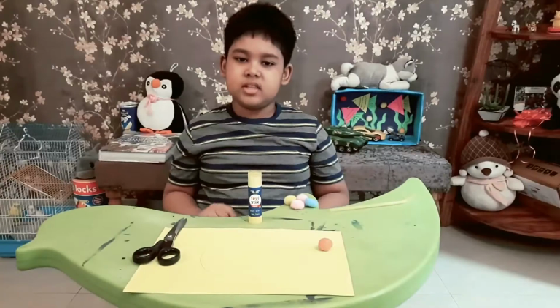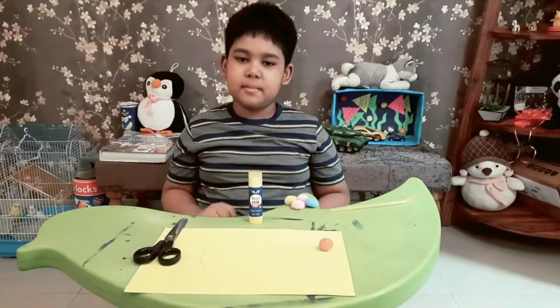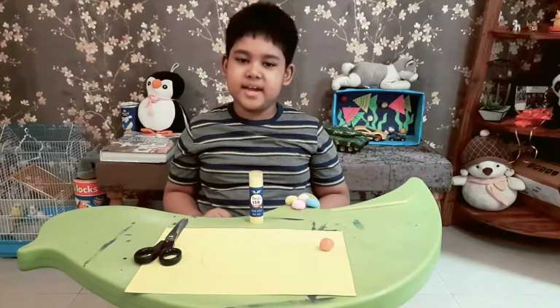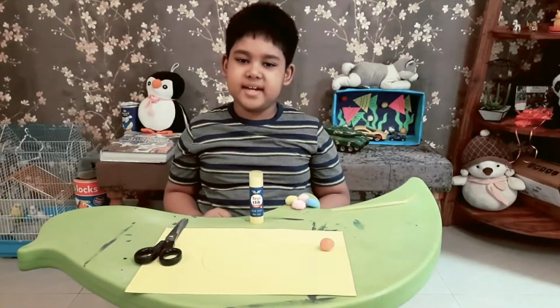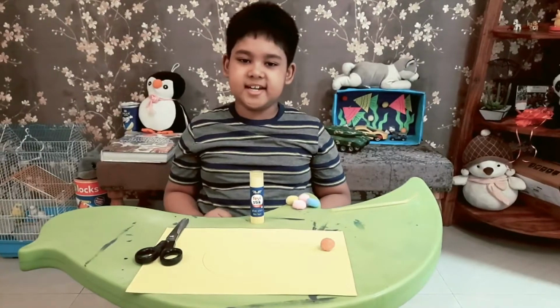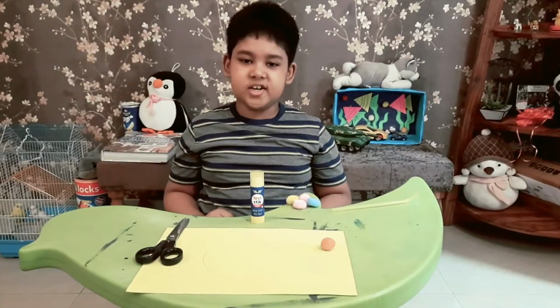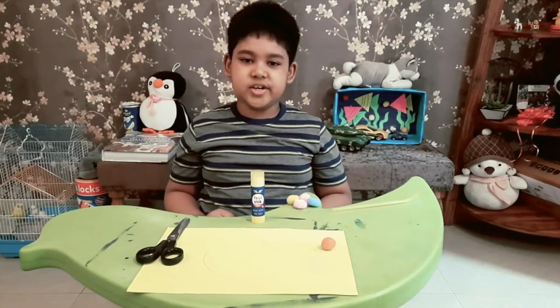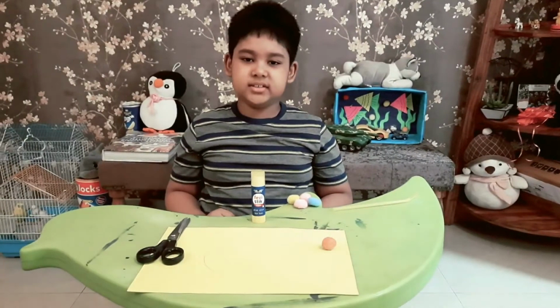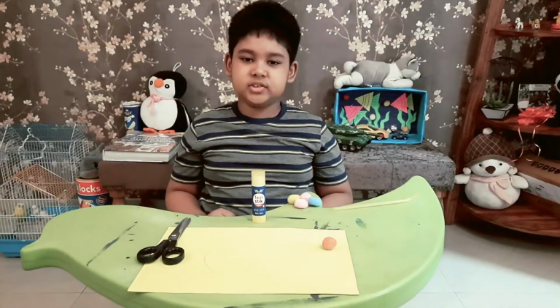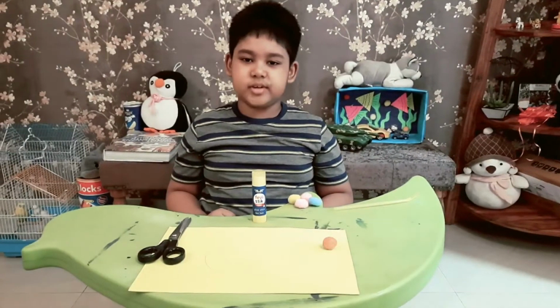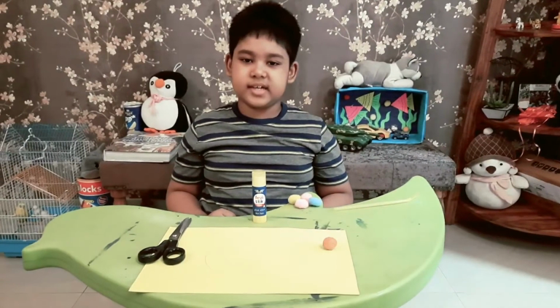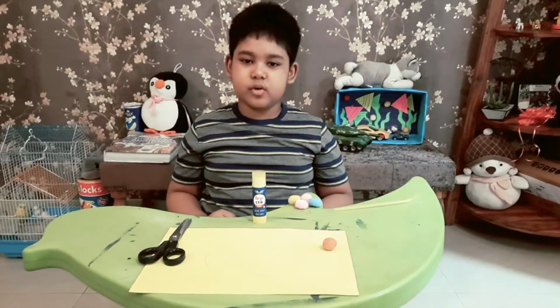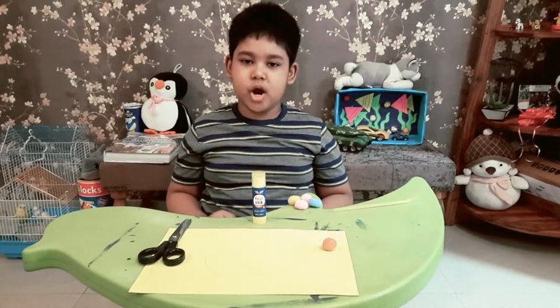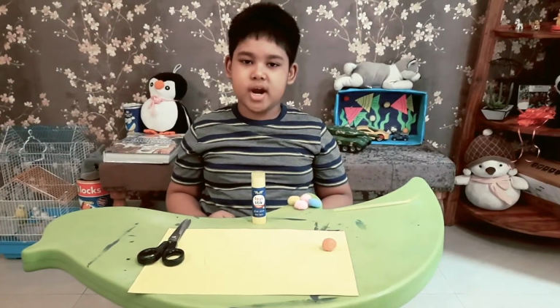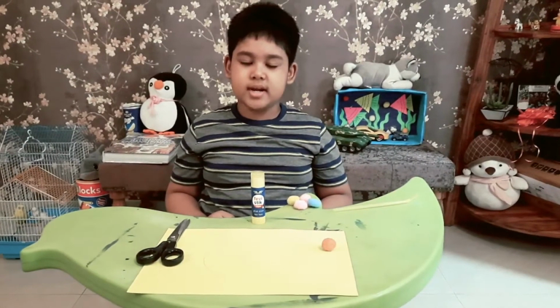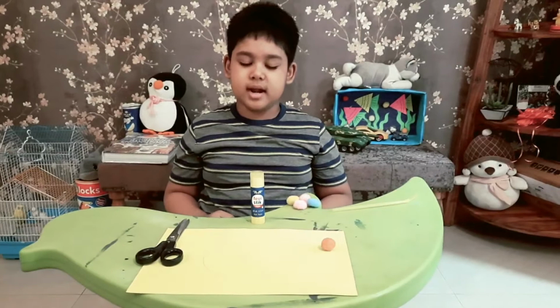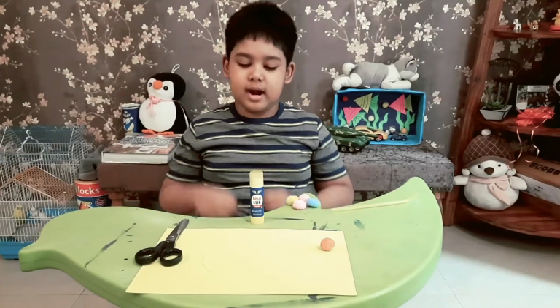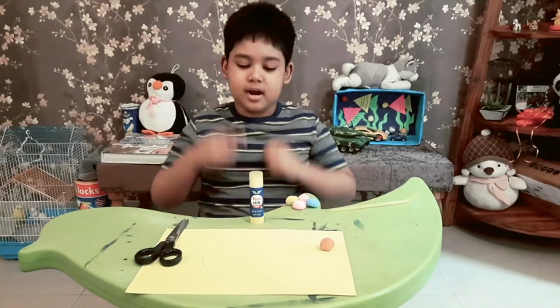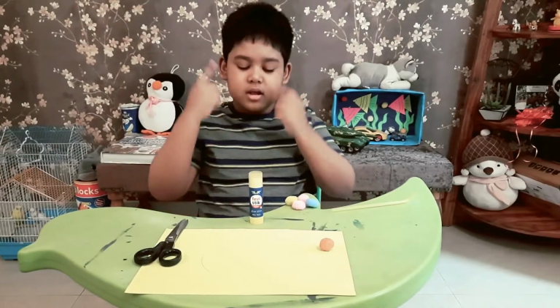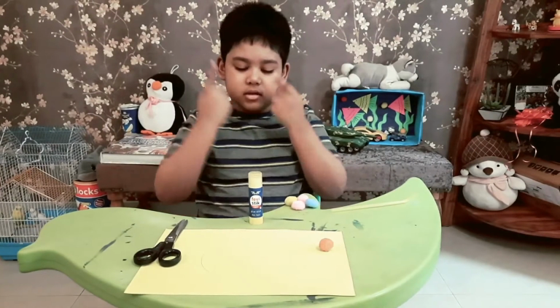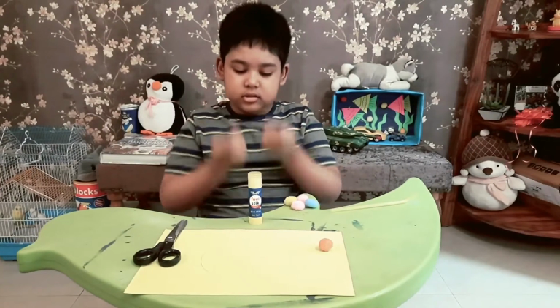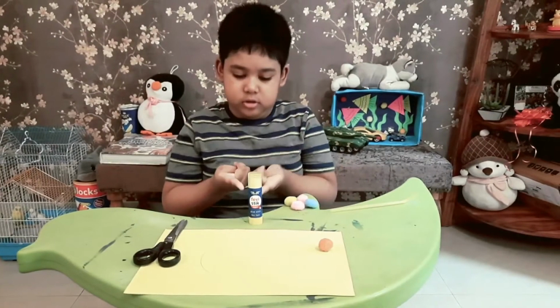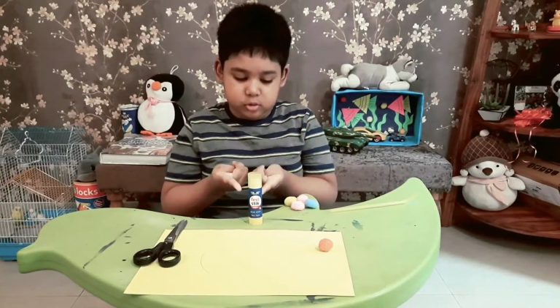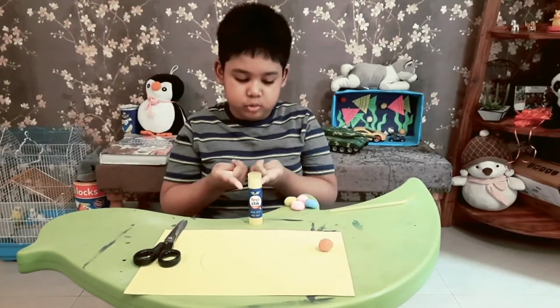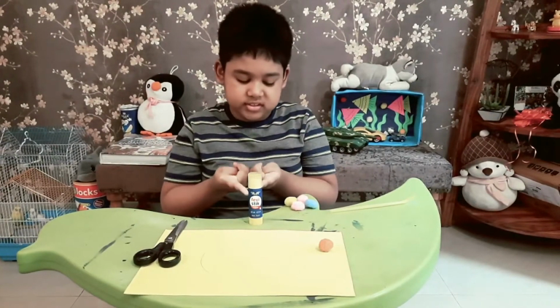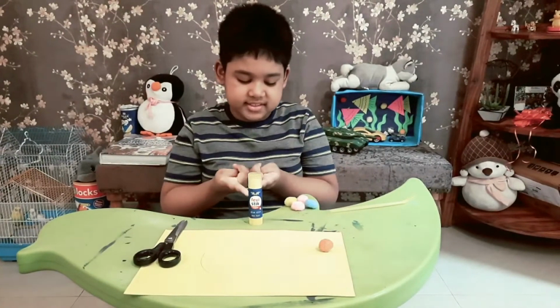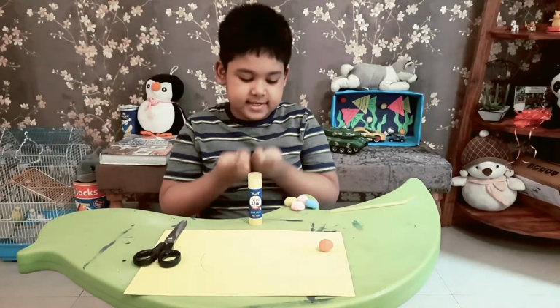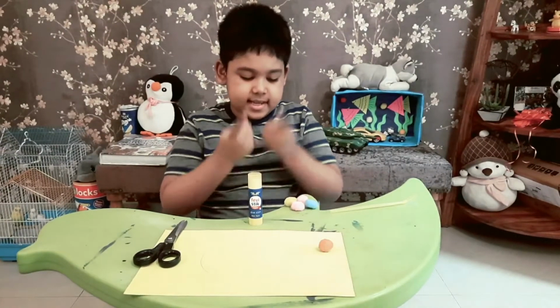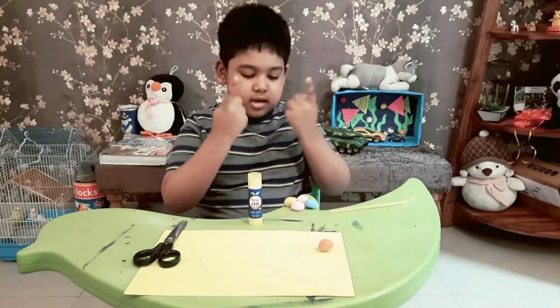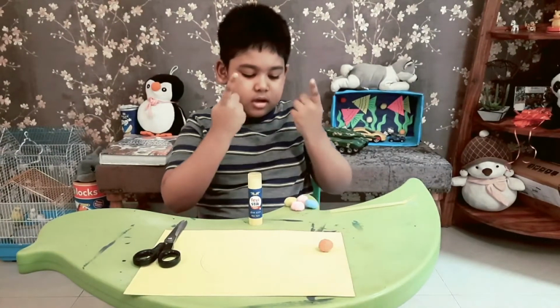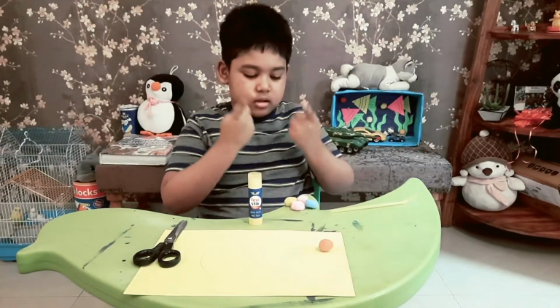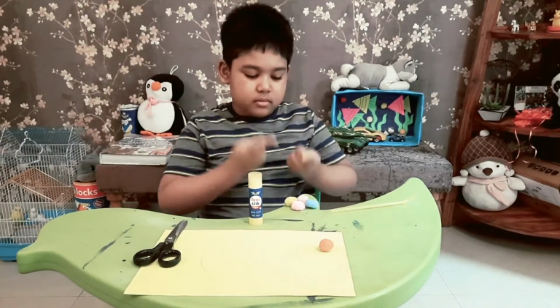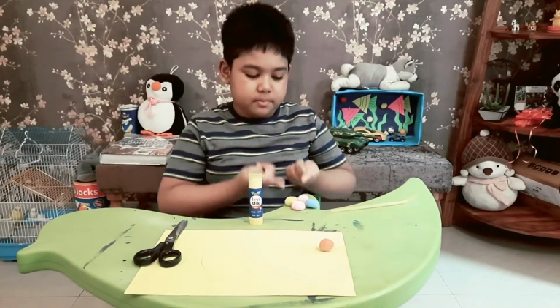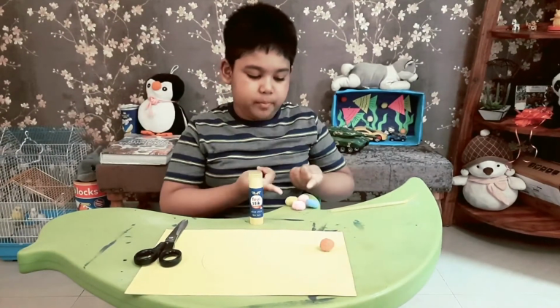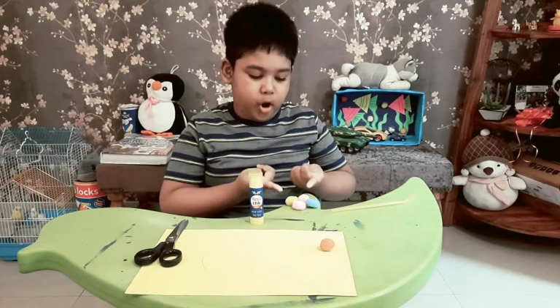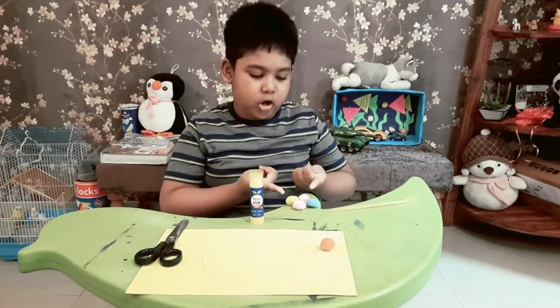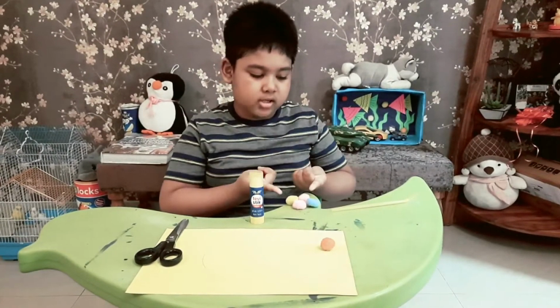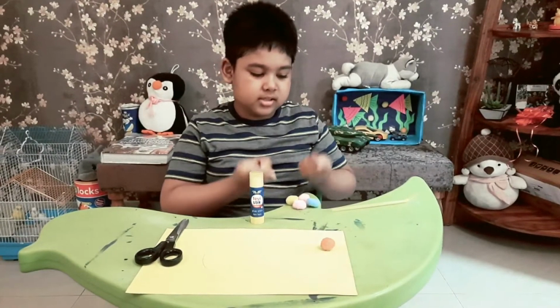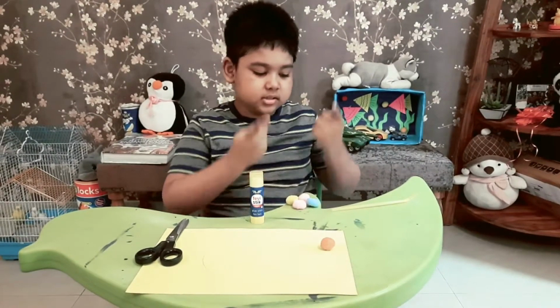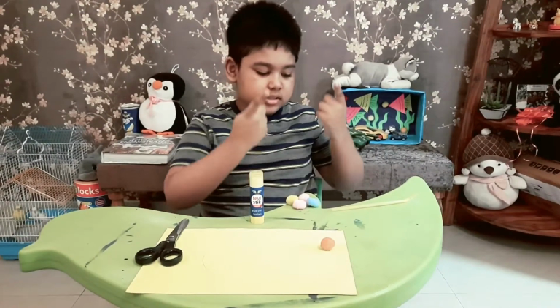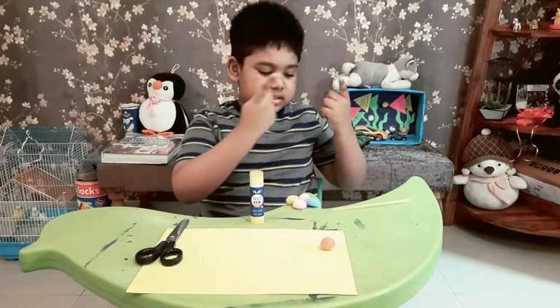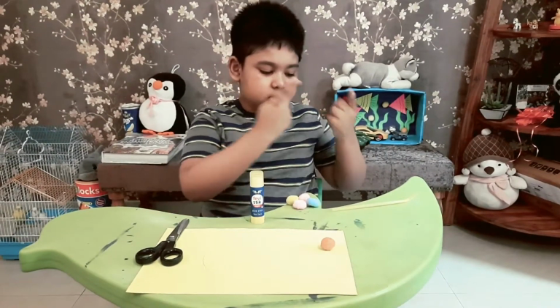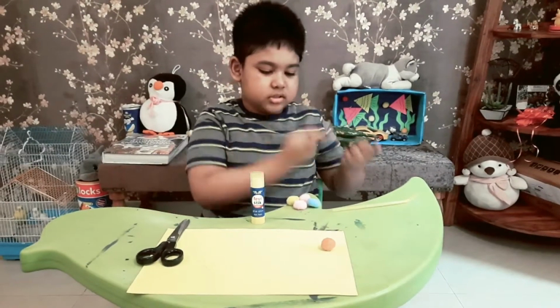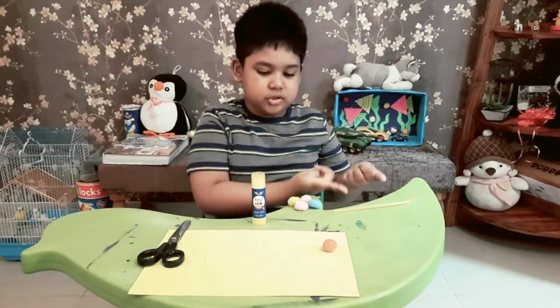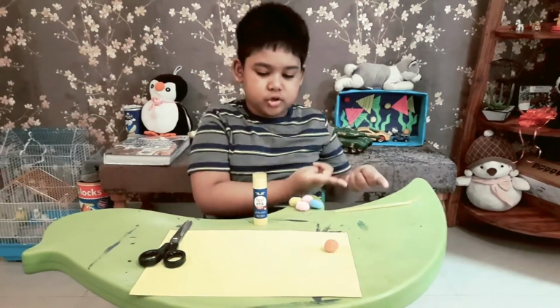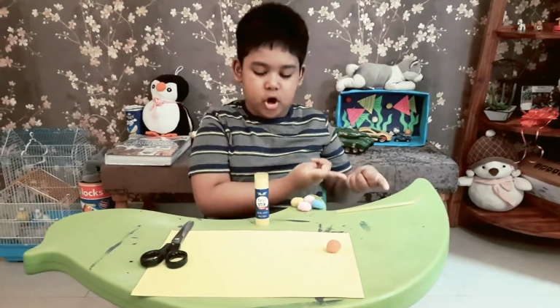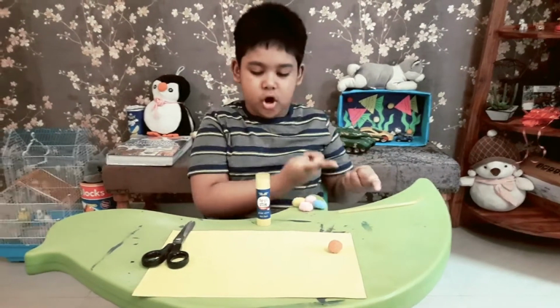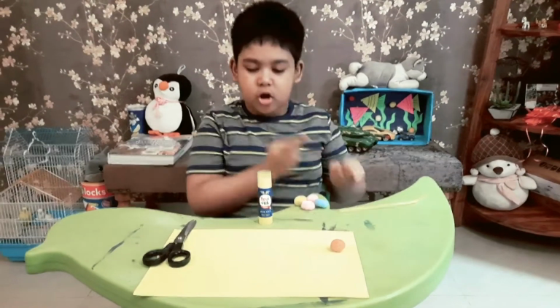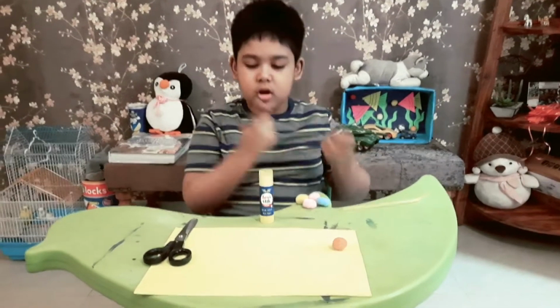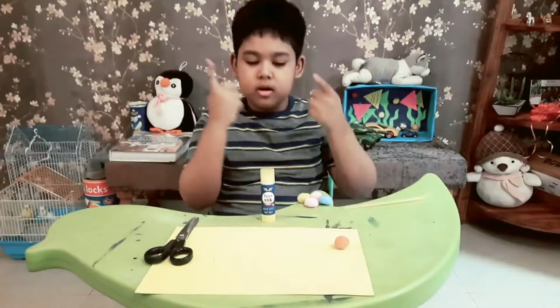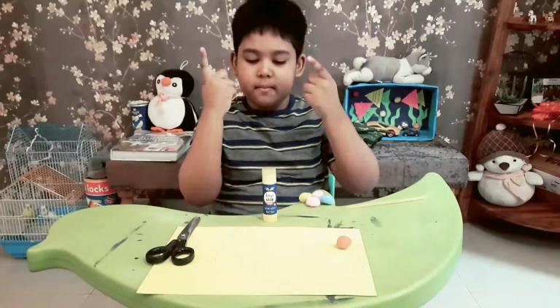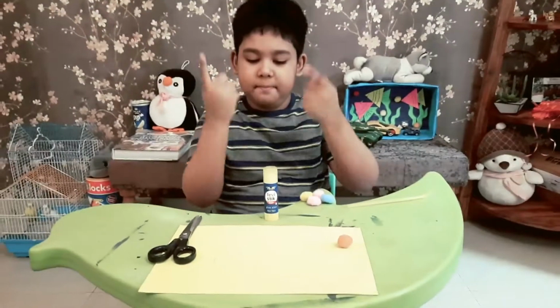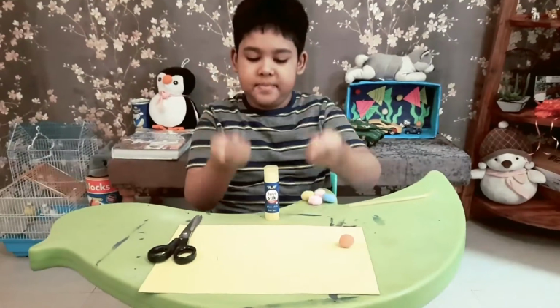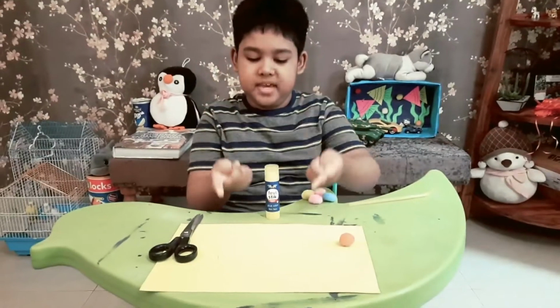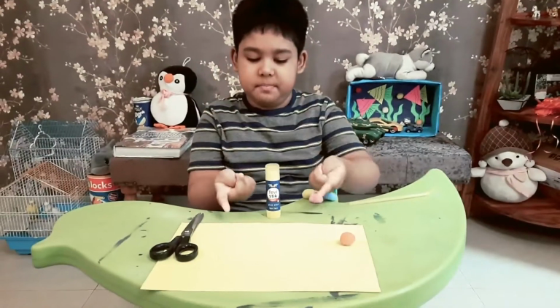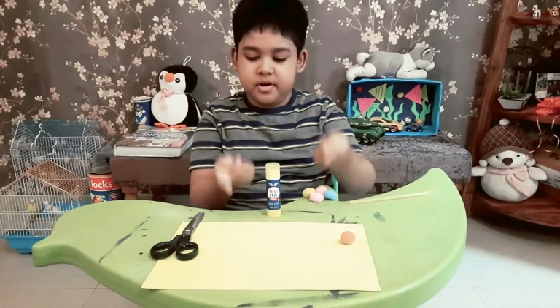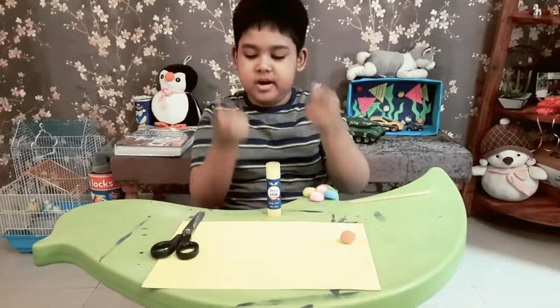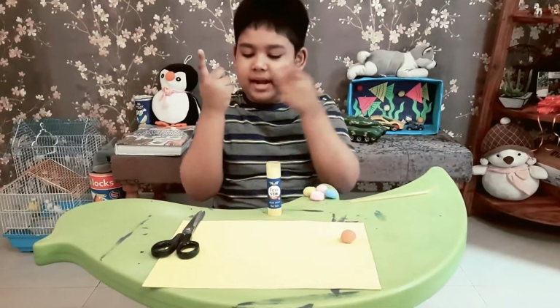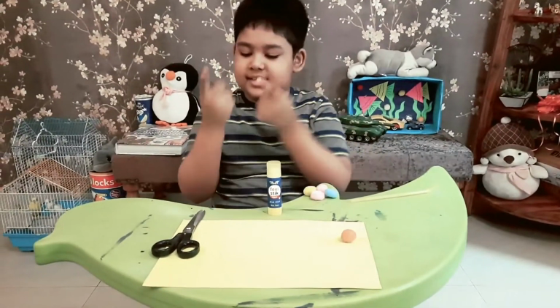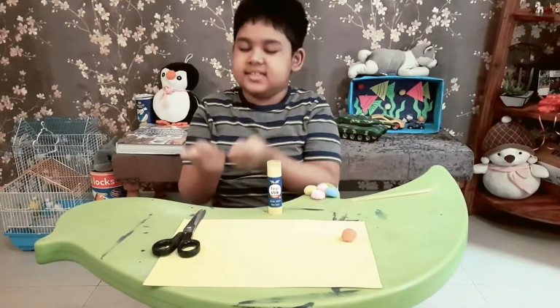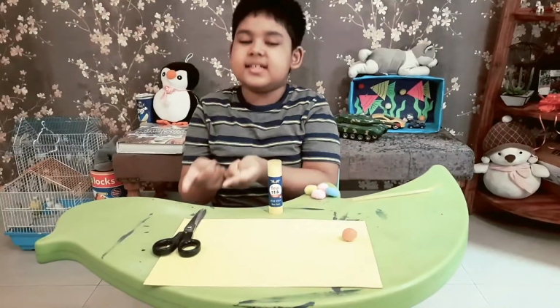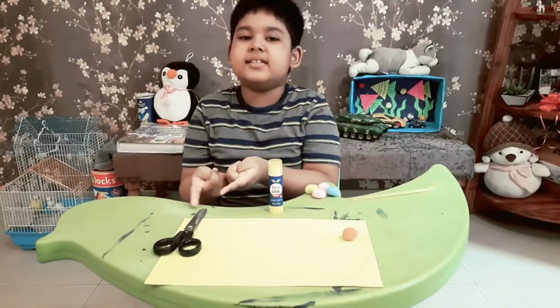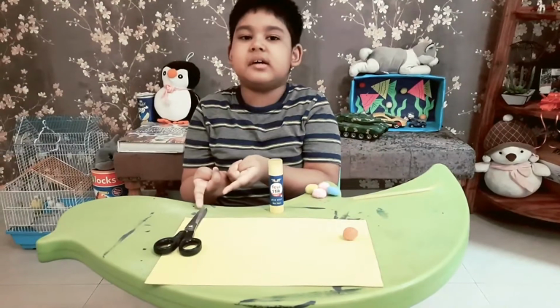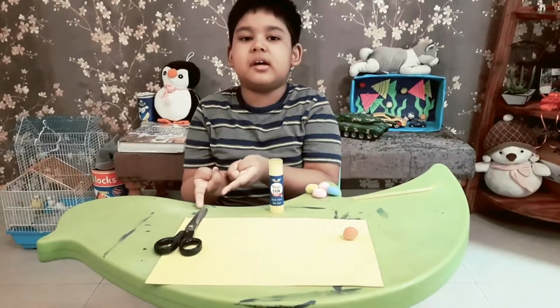The materials required are glue stick, balls, straw, paper and scissors.